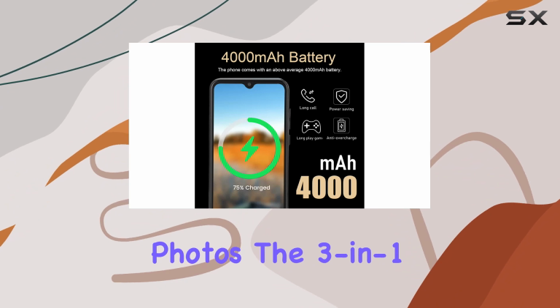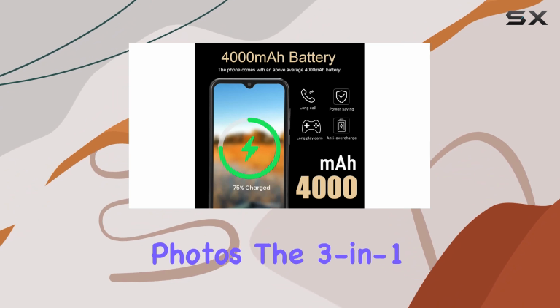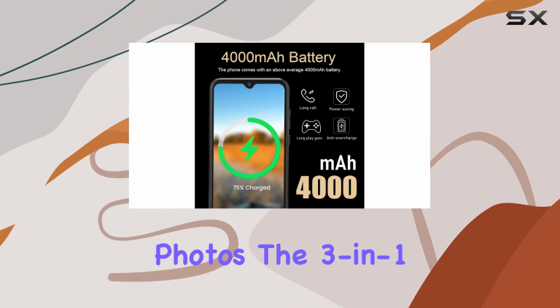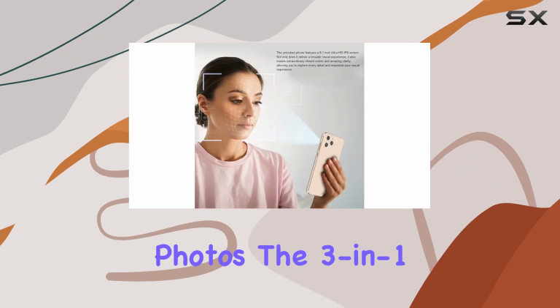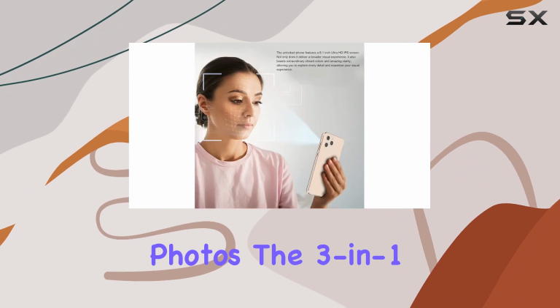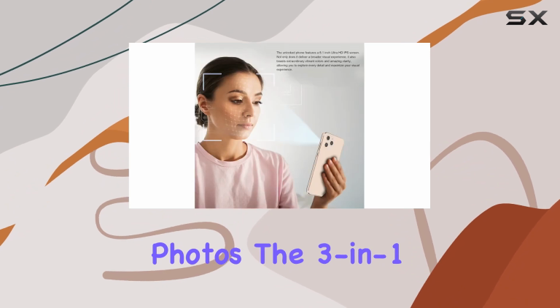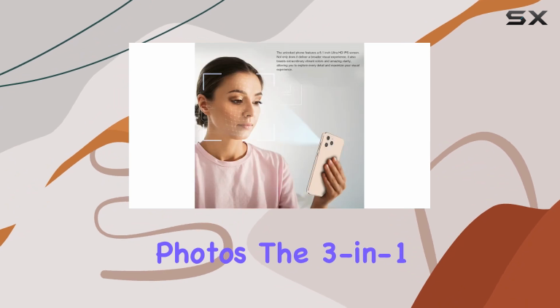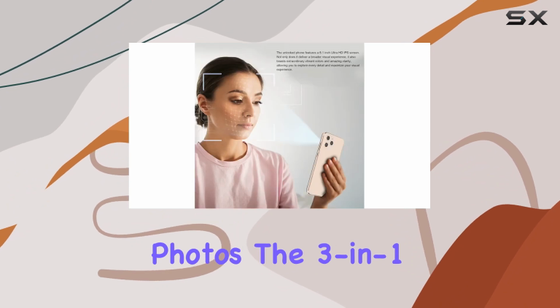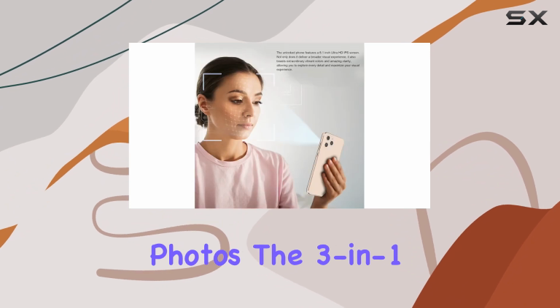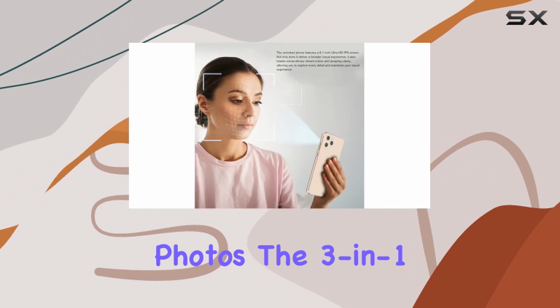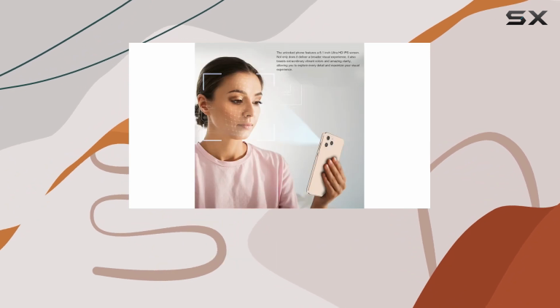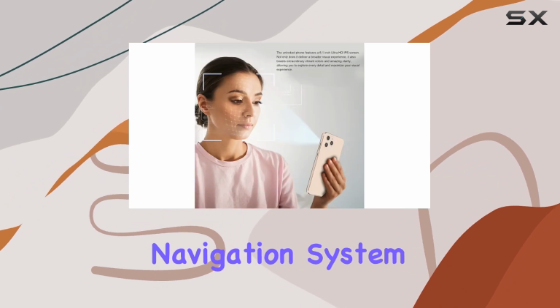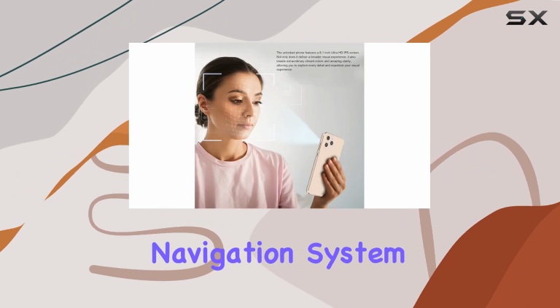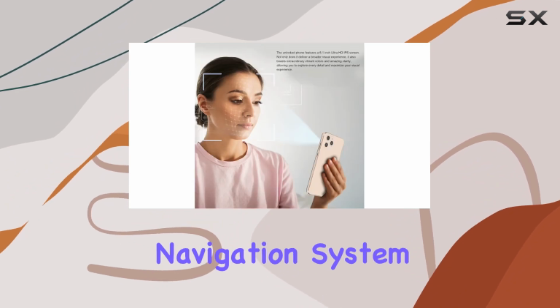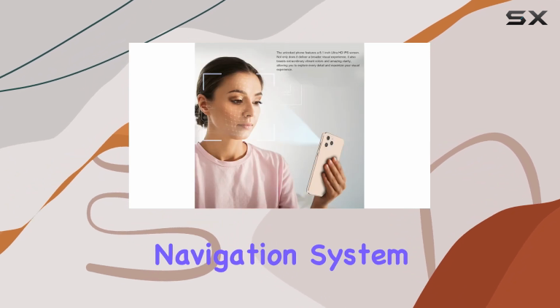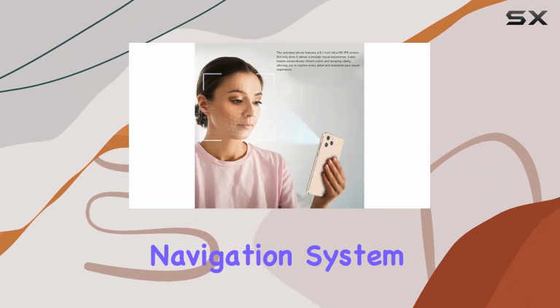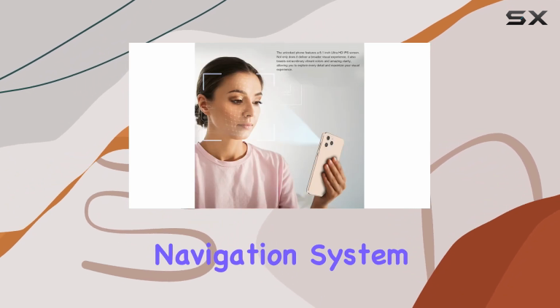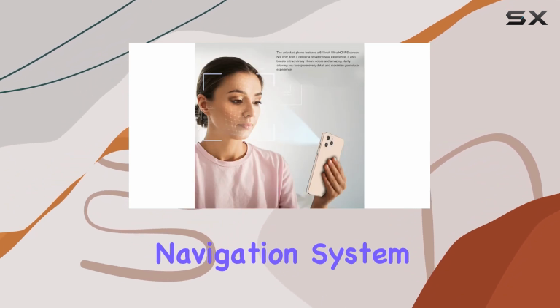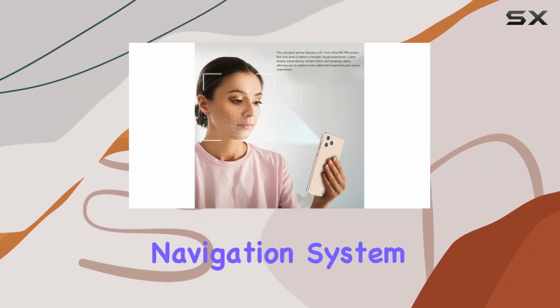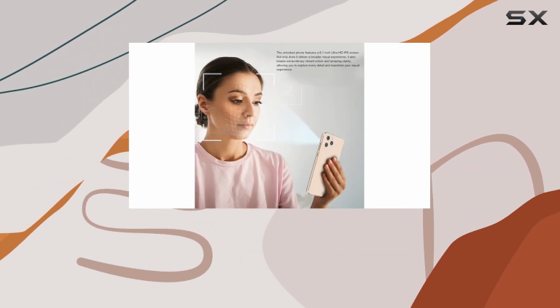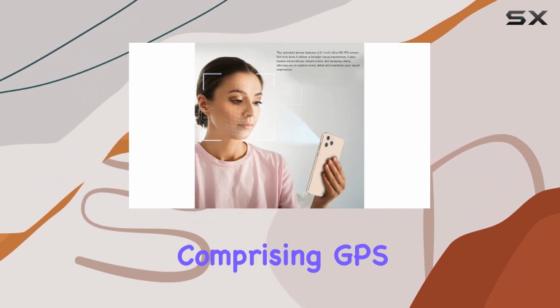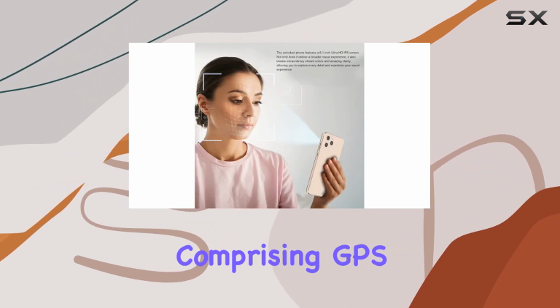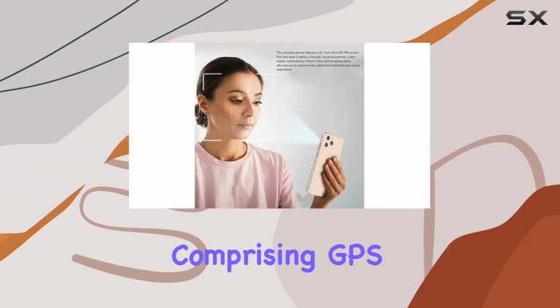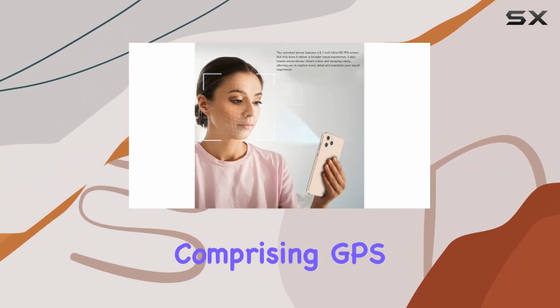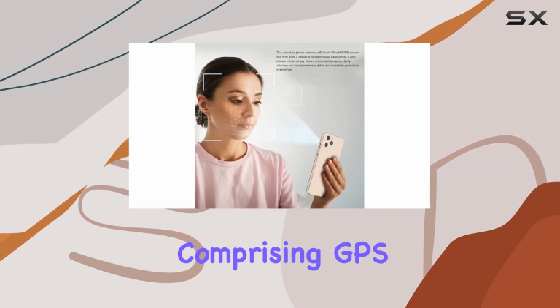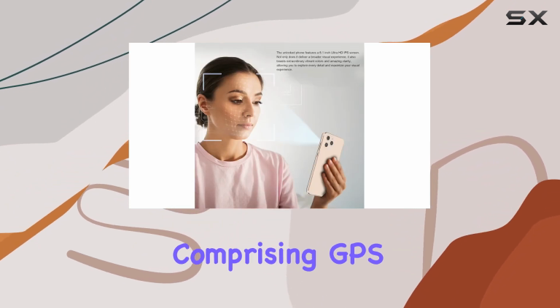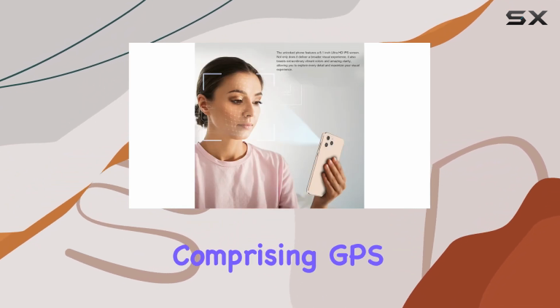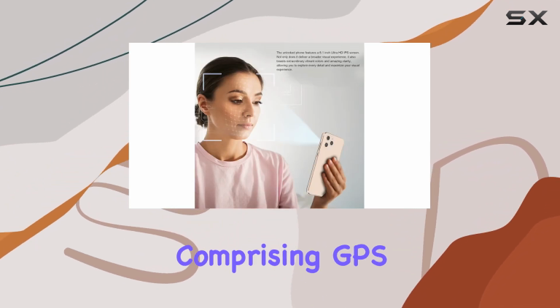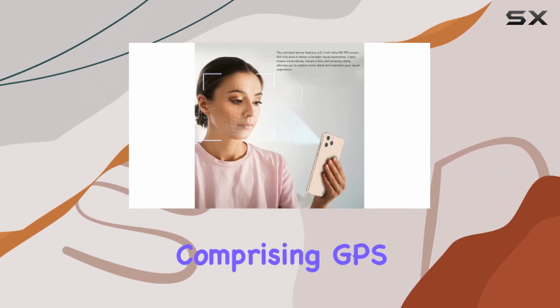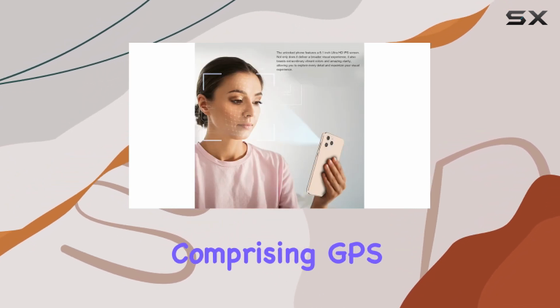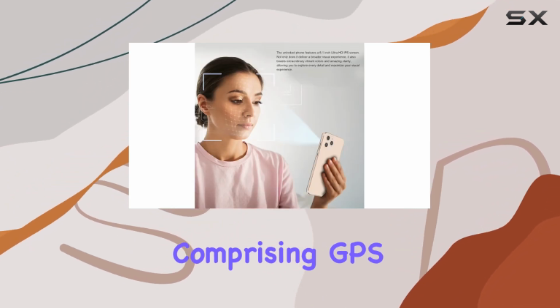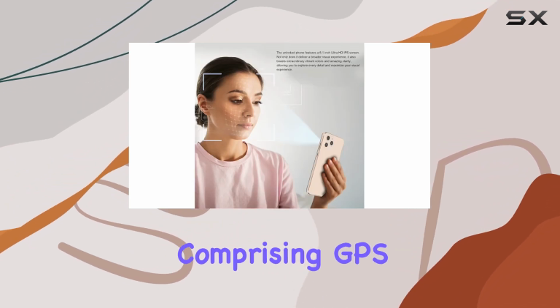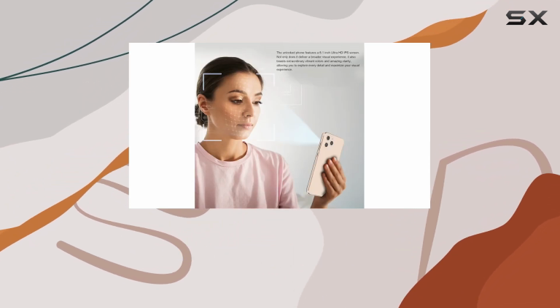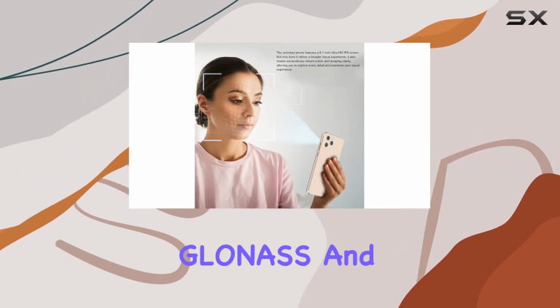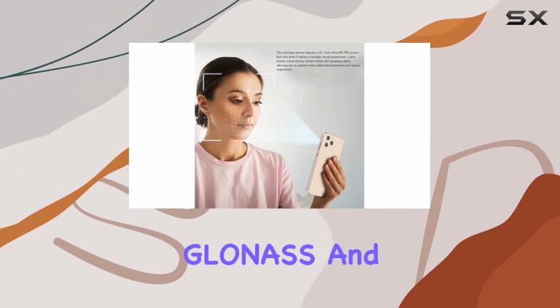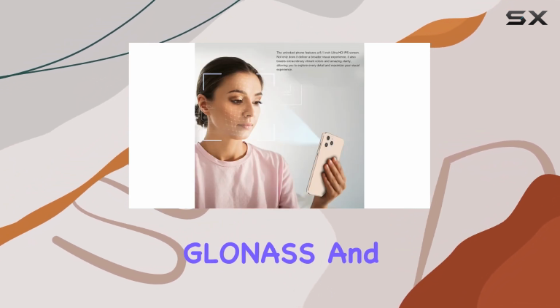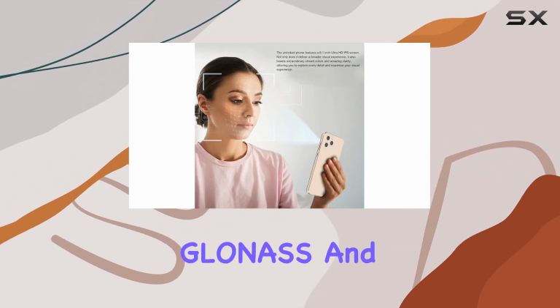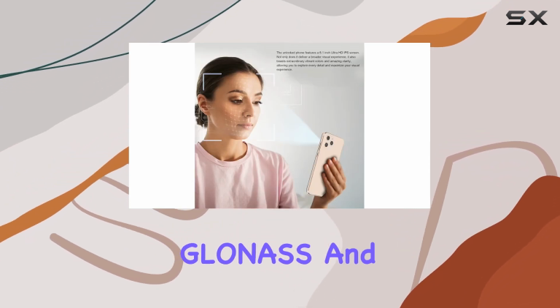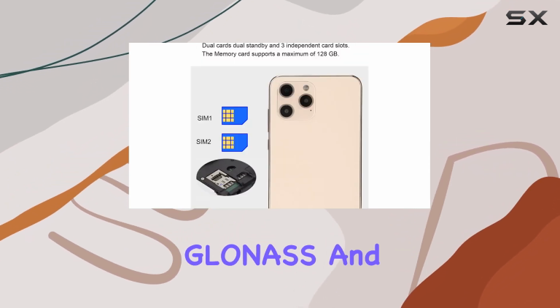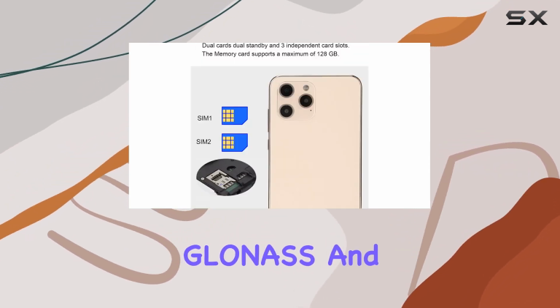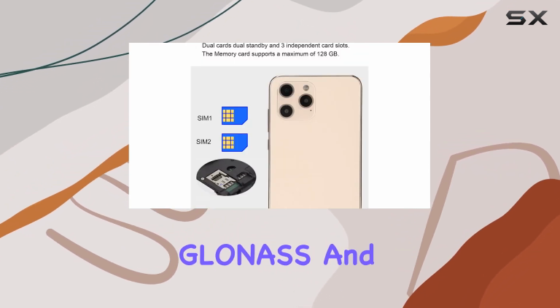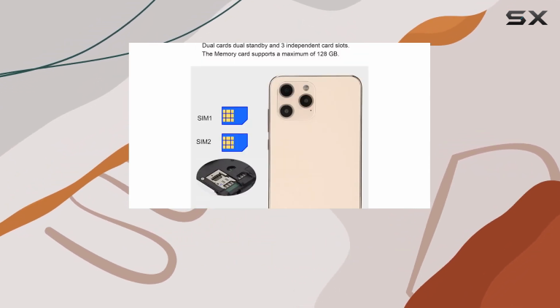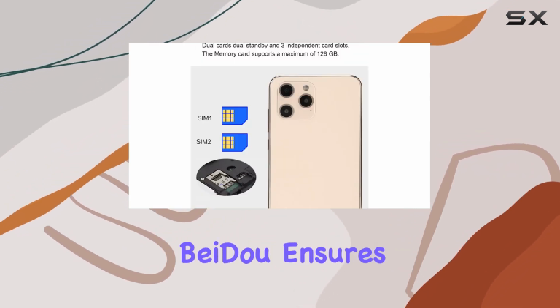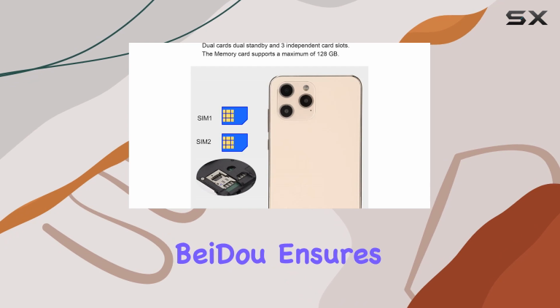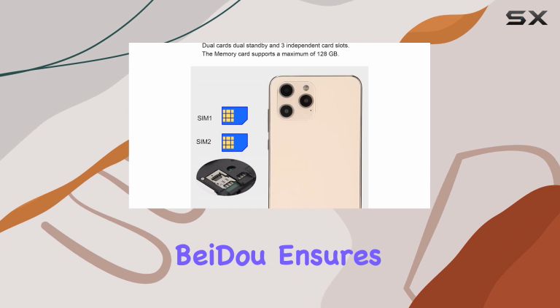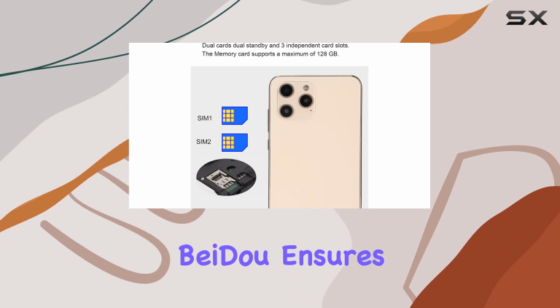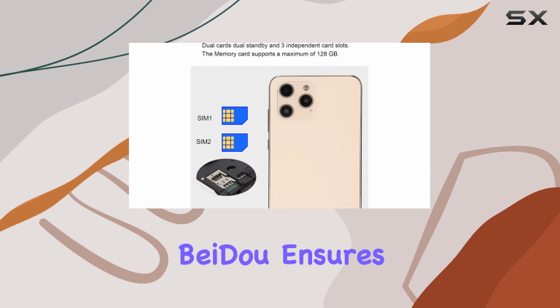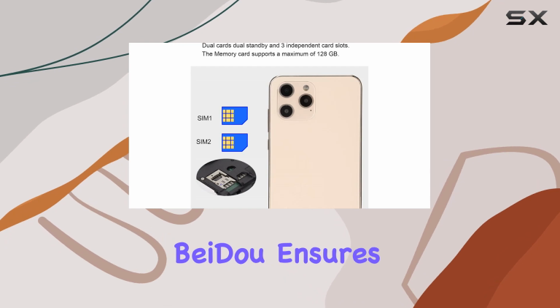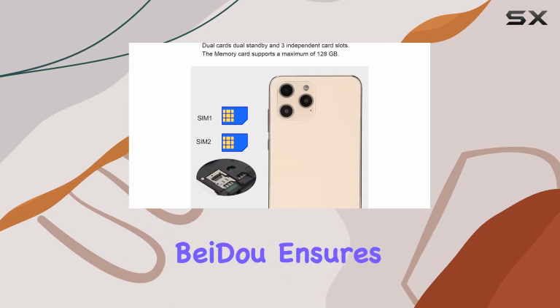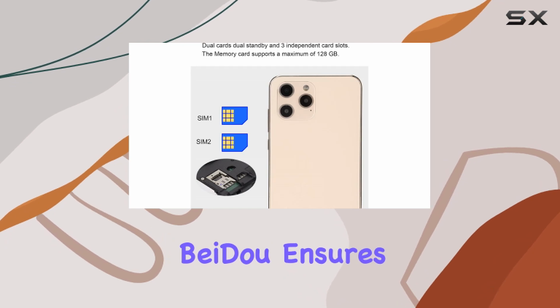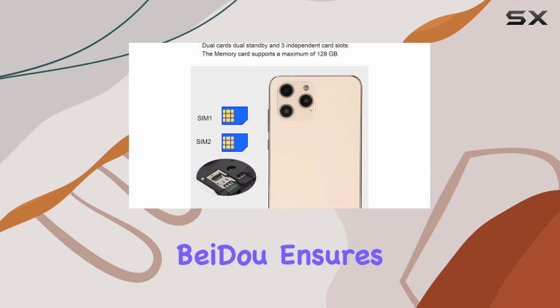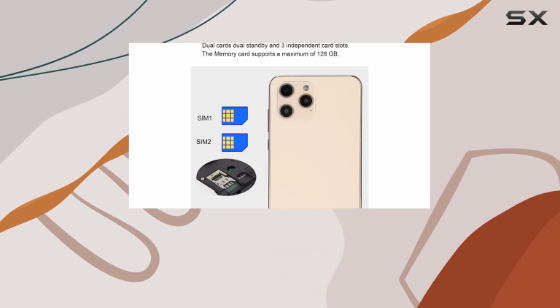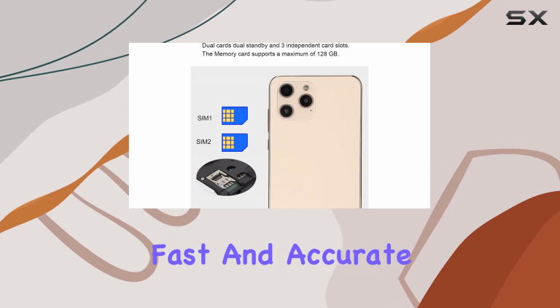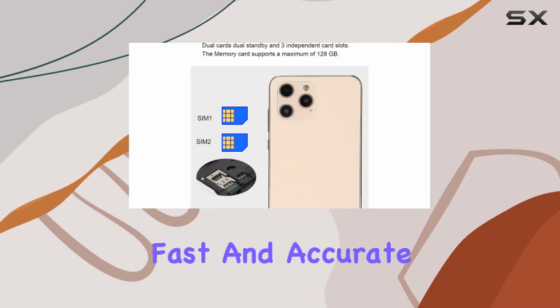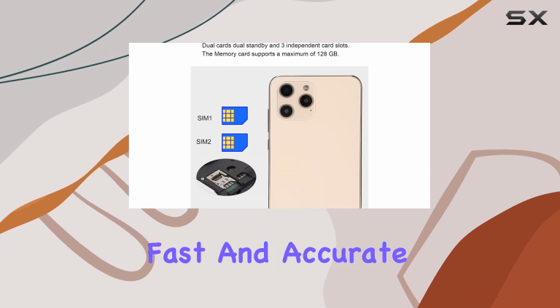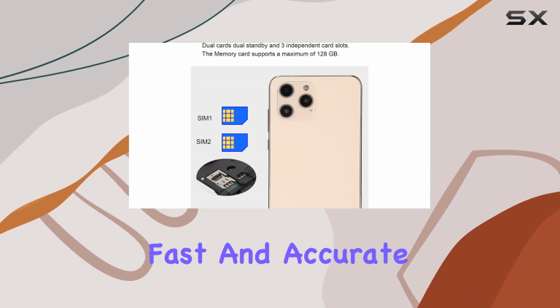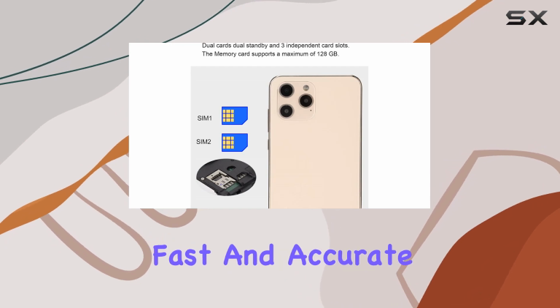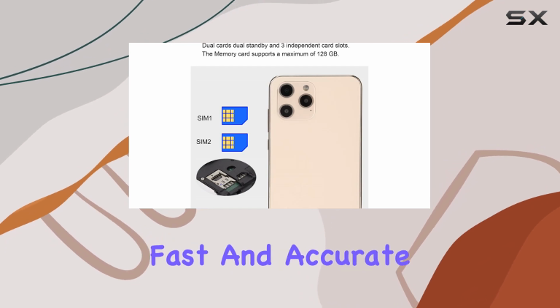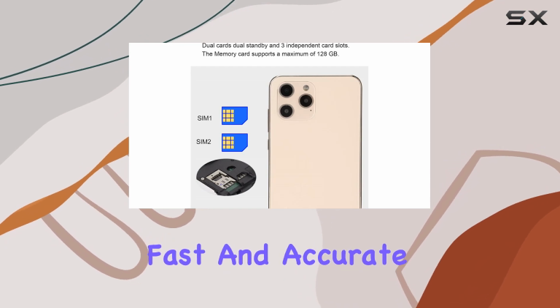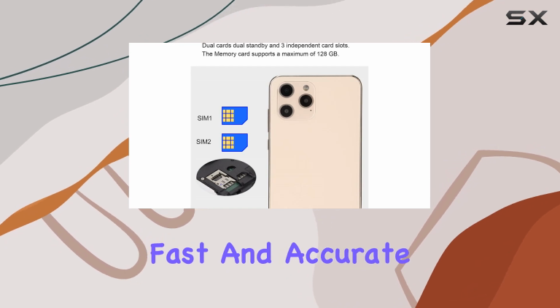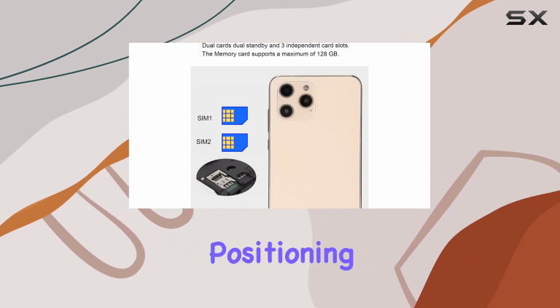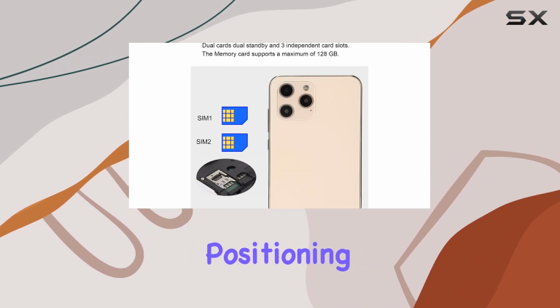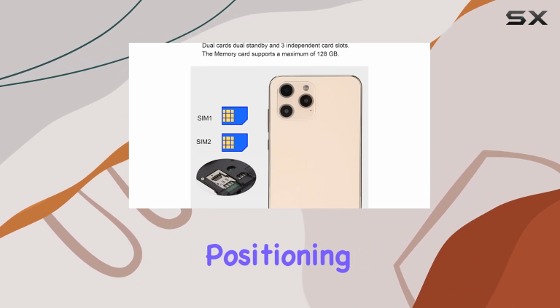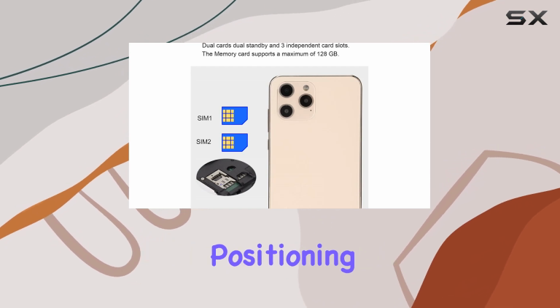The 3-in-1 navigation system, comprising GPS, GLONASS, and Beidou, ensures fast and accurate positioning.